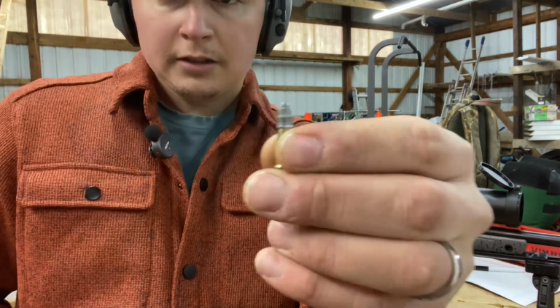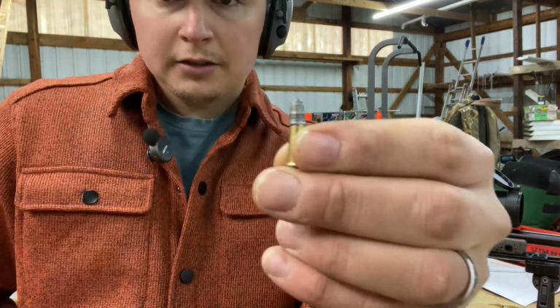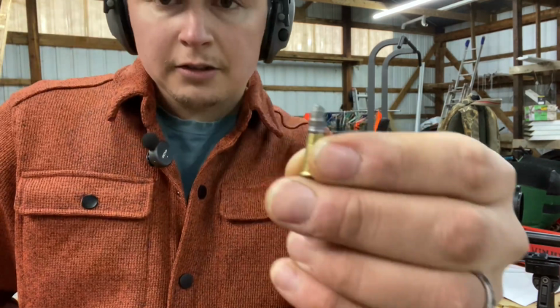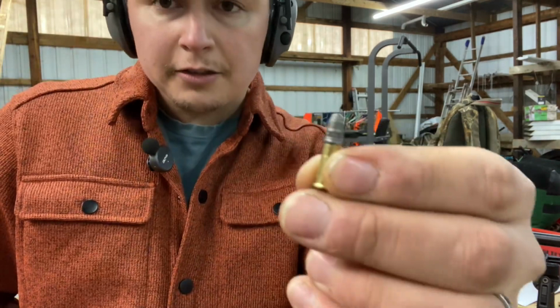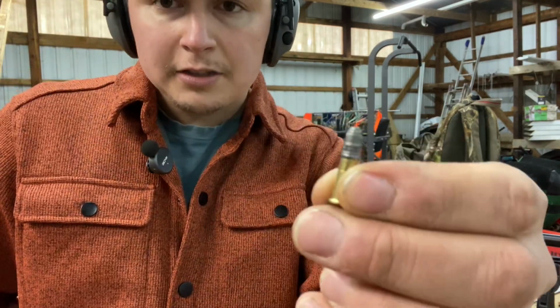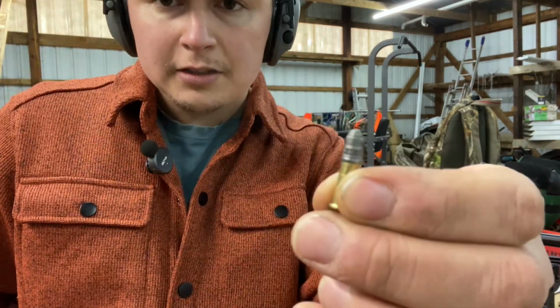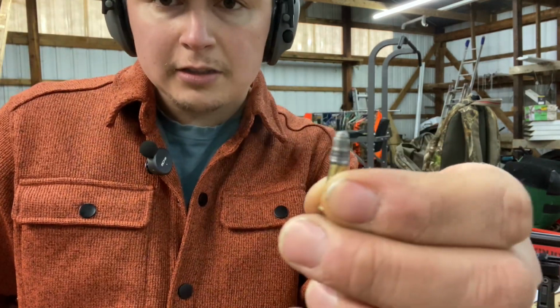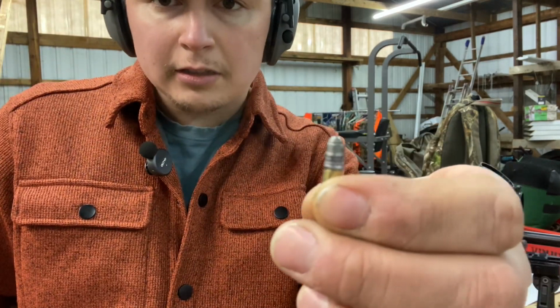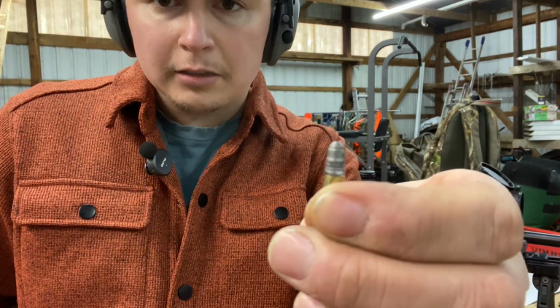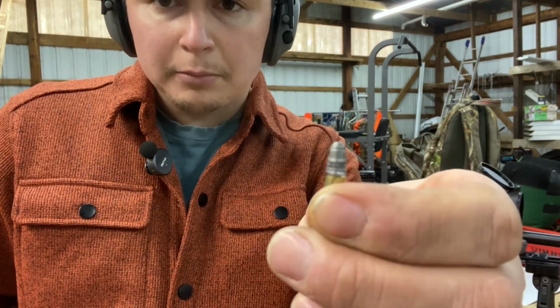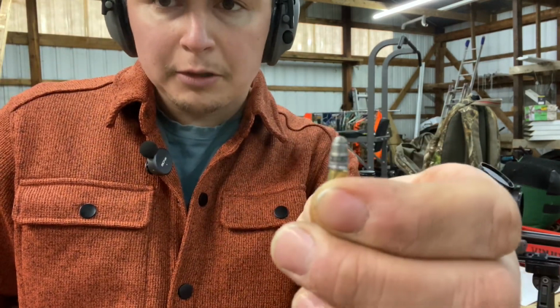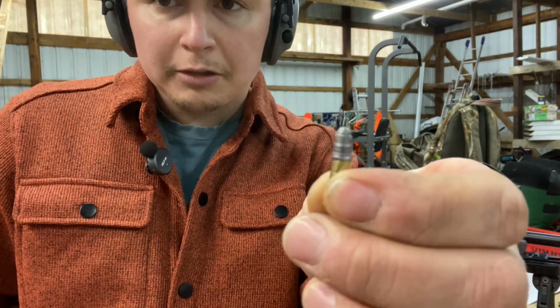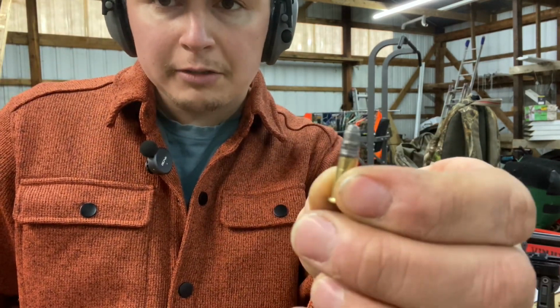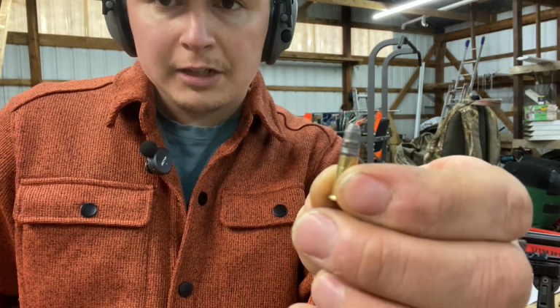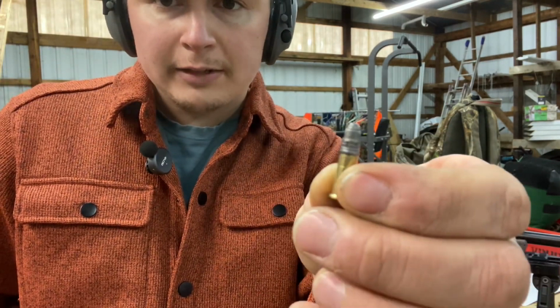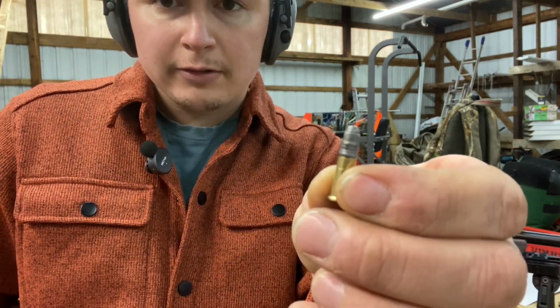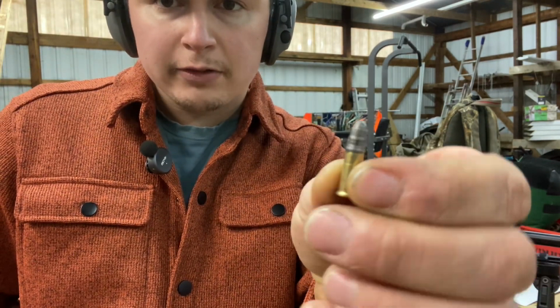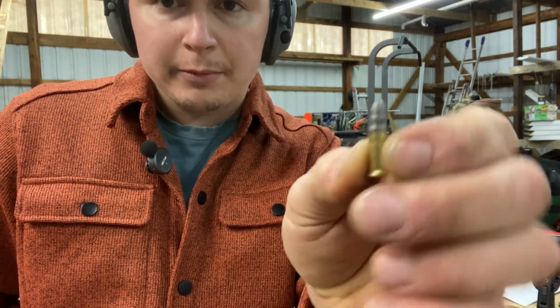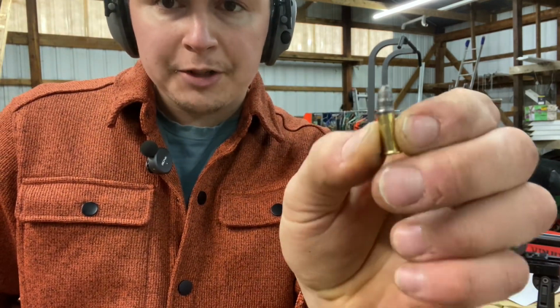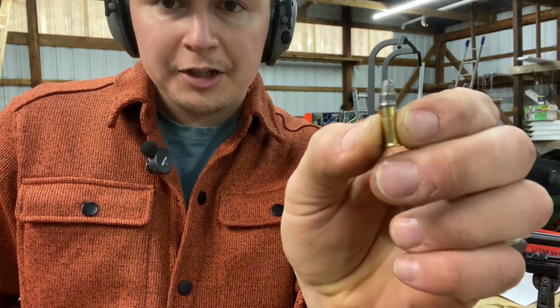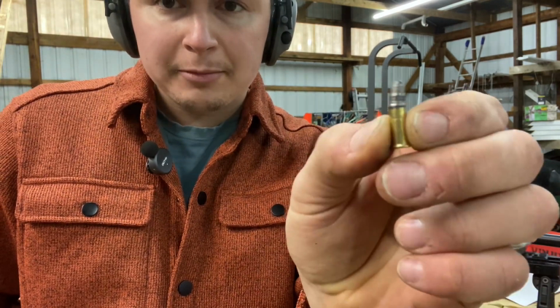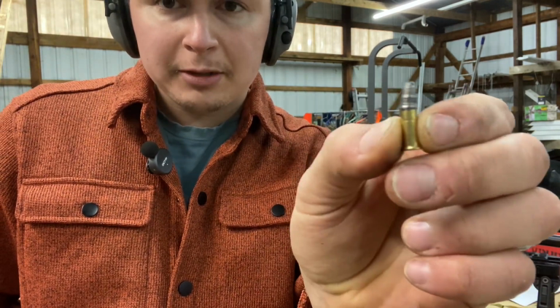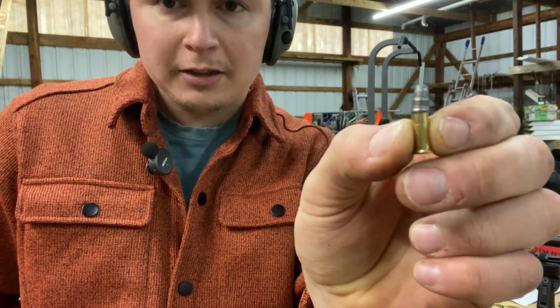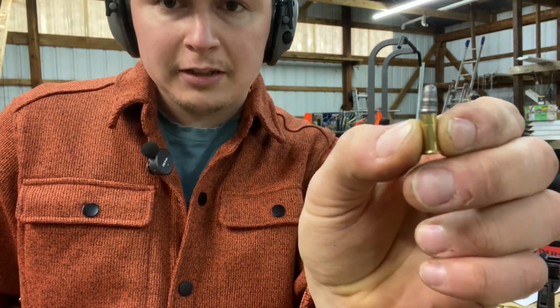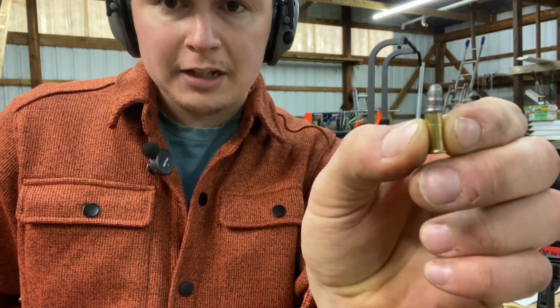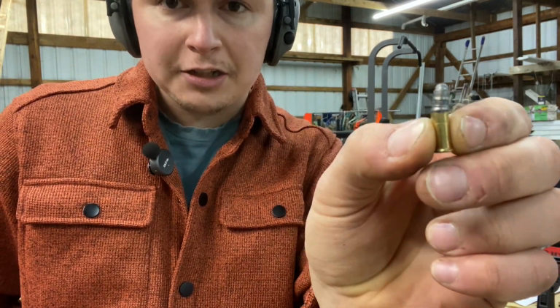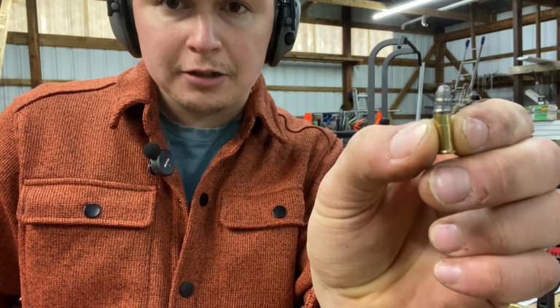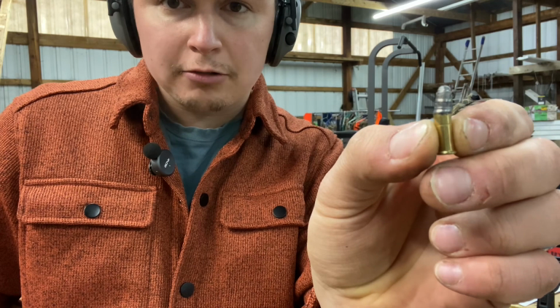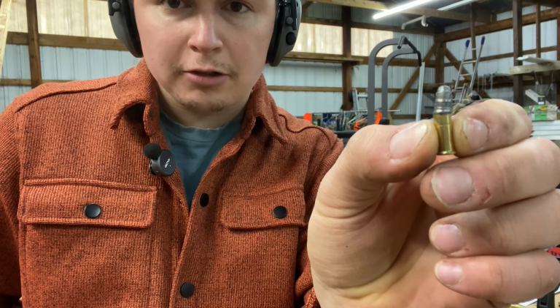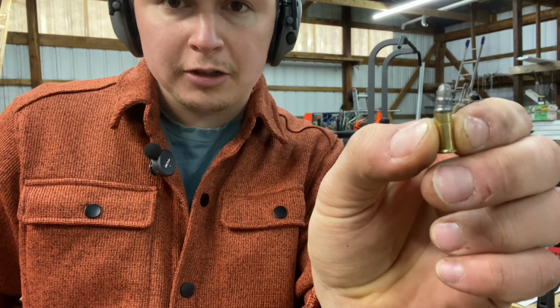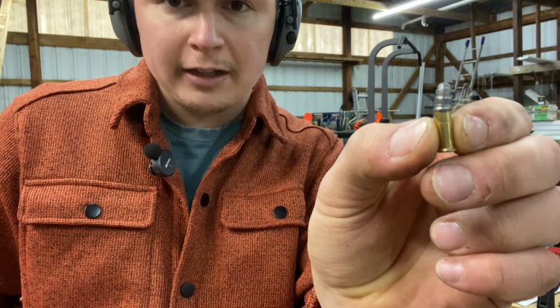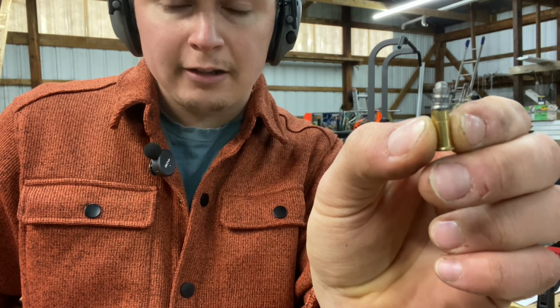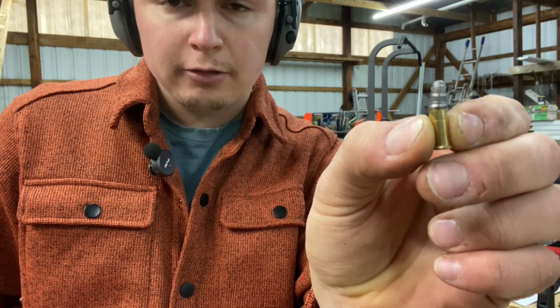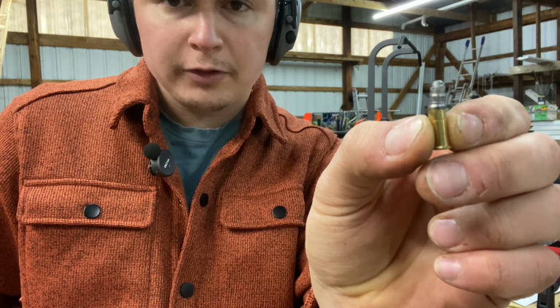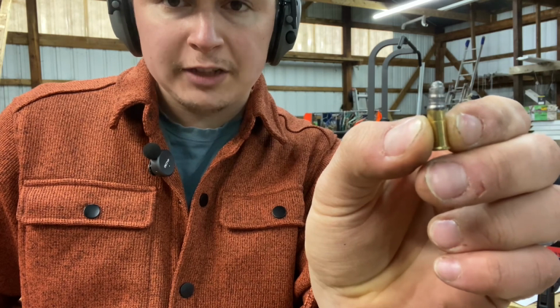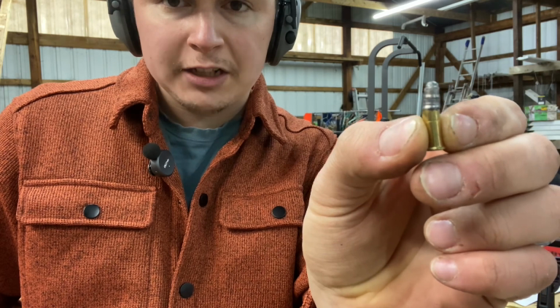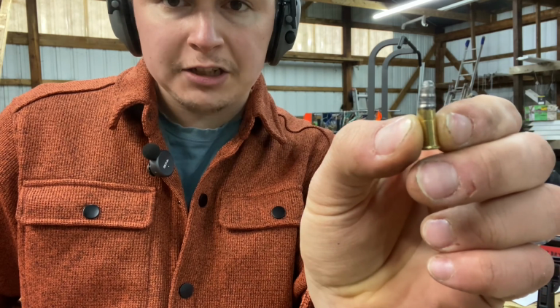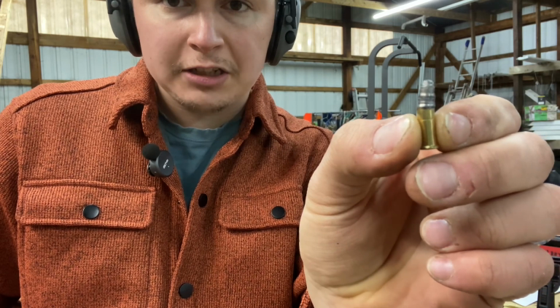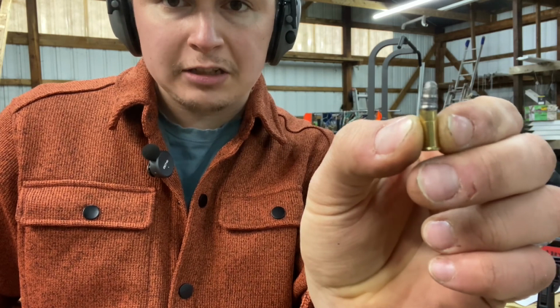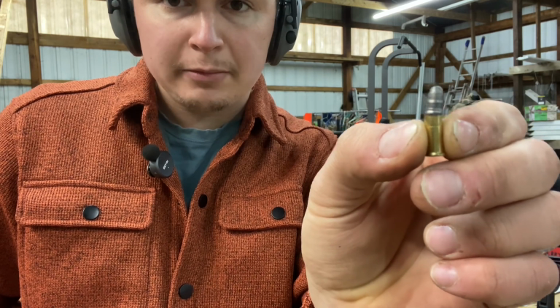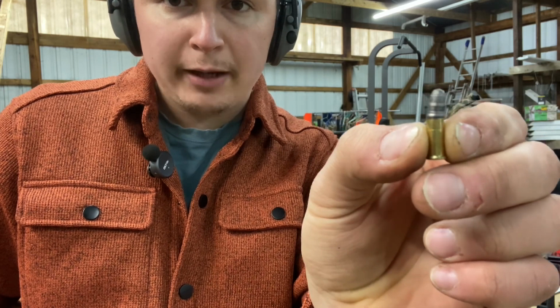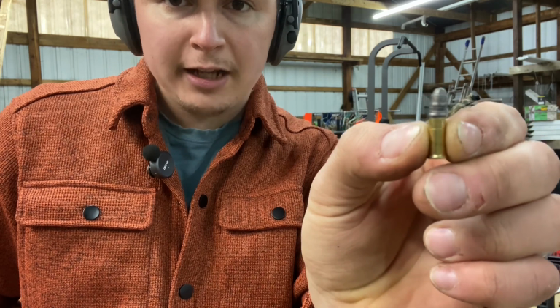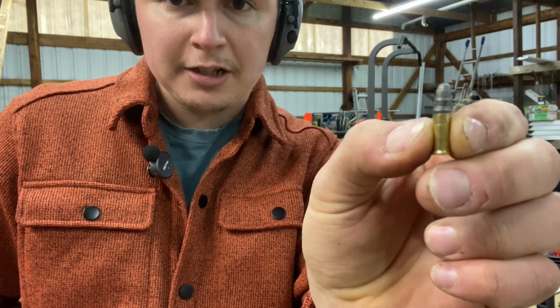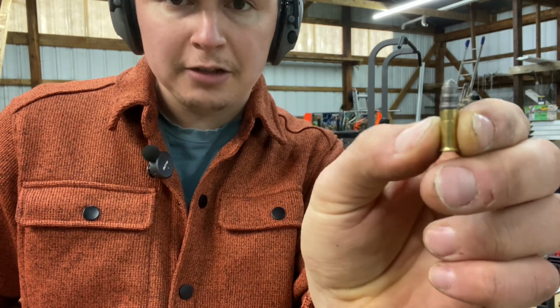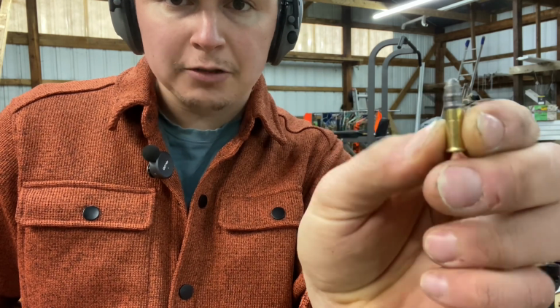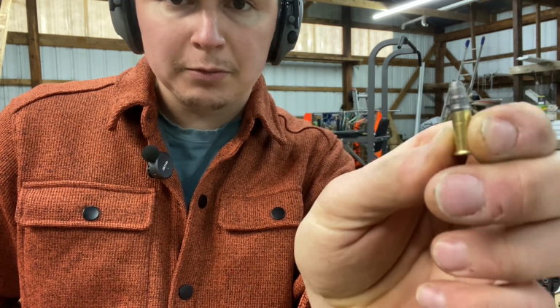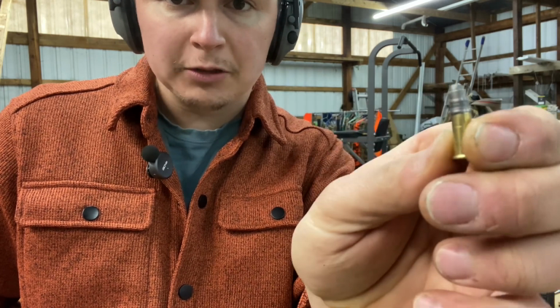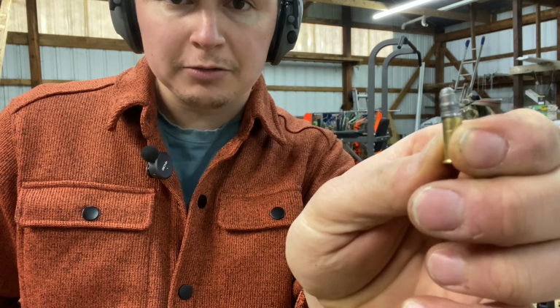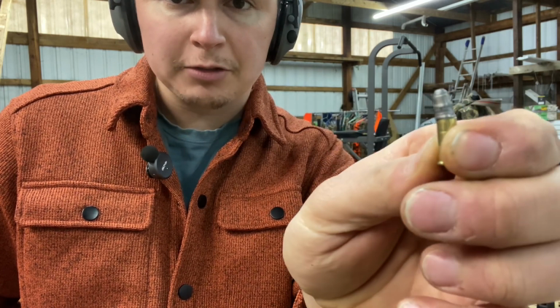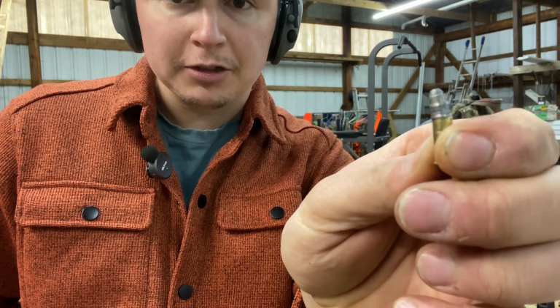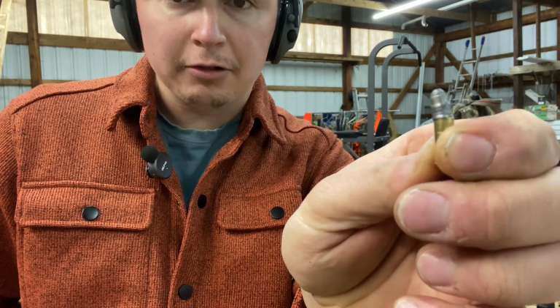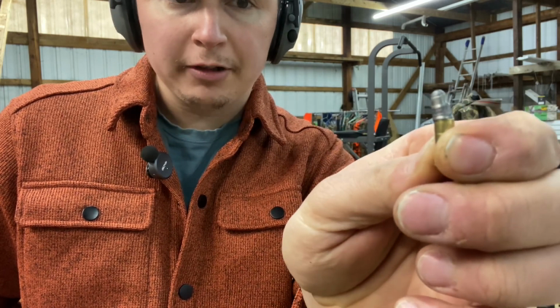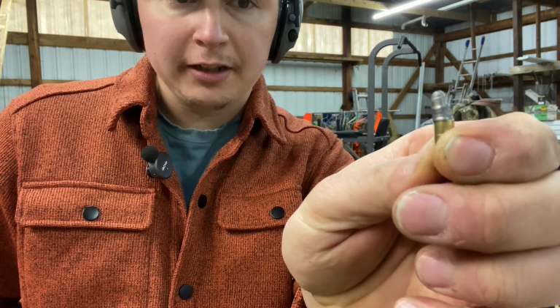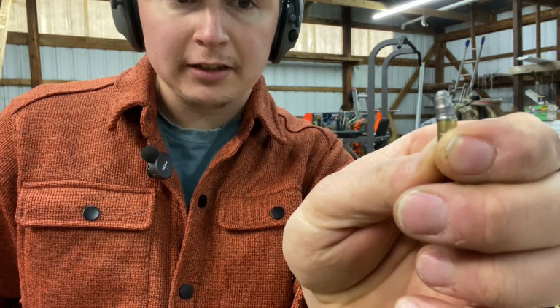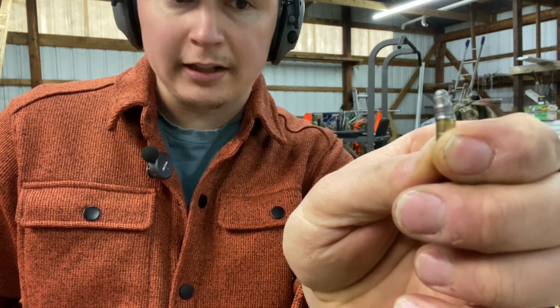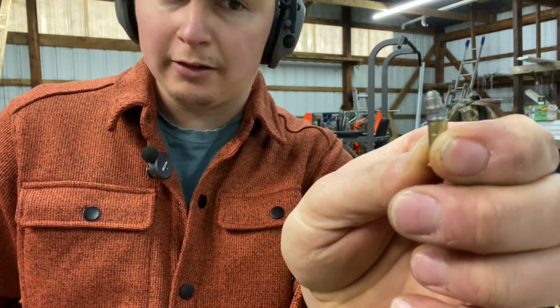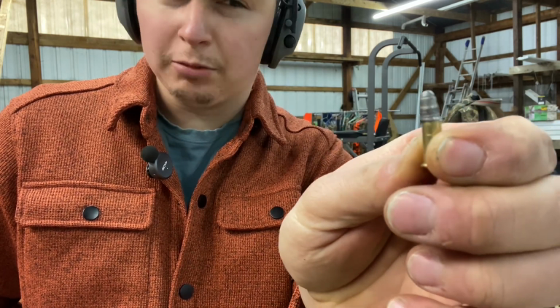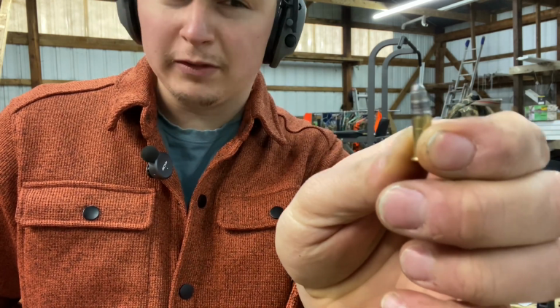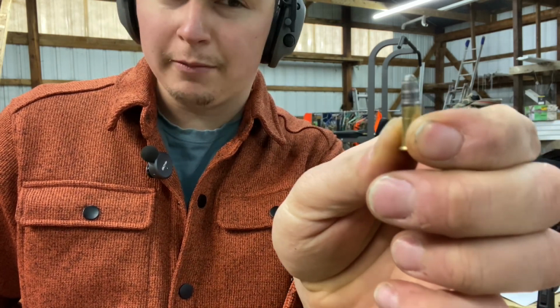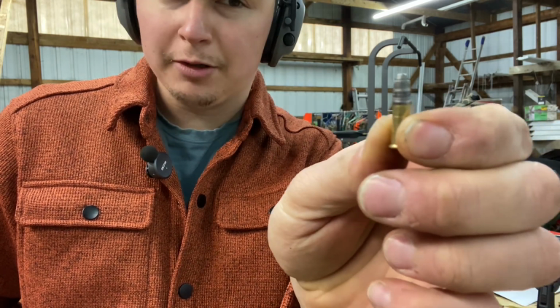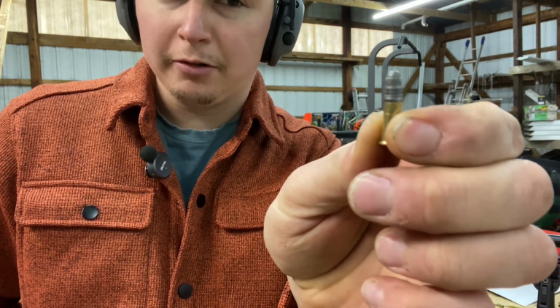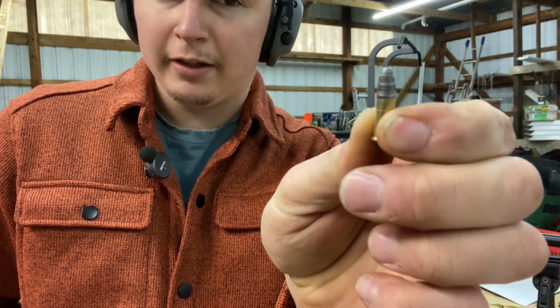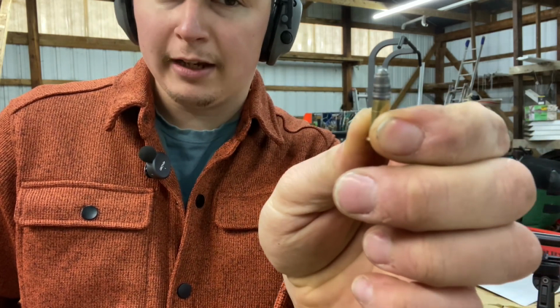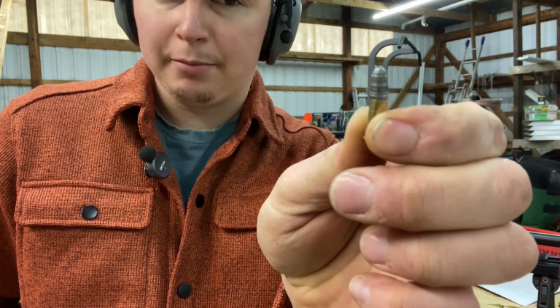So this is a bullet recovered from the chamber — it's actually crooked. I don't know if it's actually smashing those bullets when it's going in, because I don't believe I'm doing that.